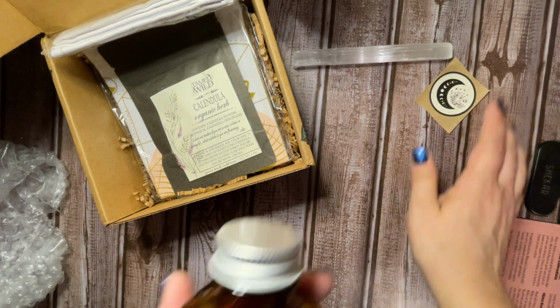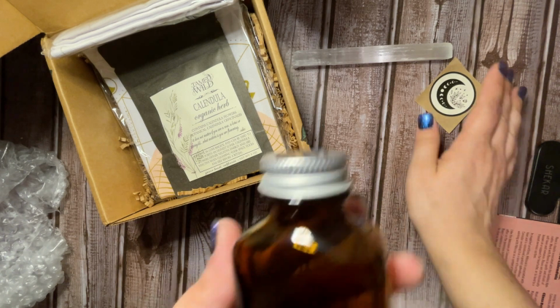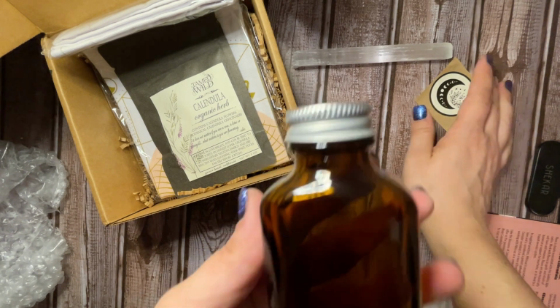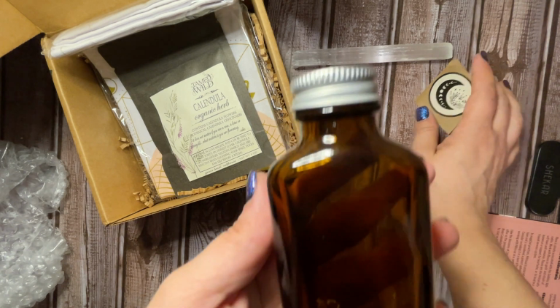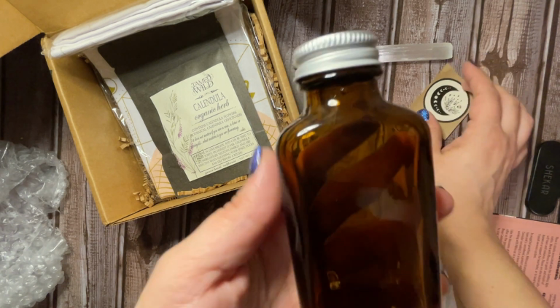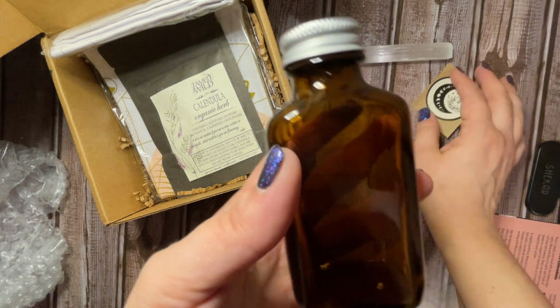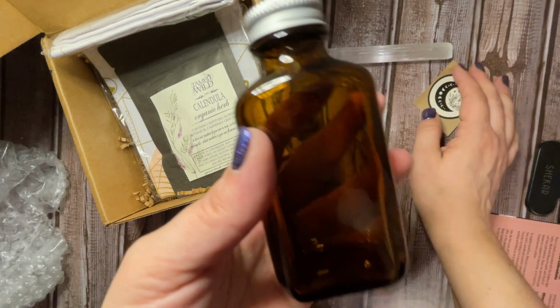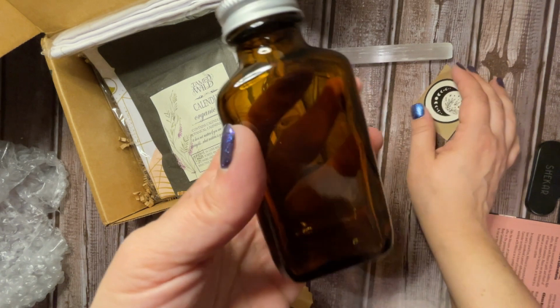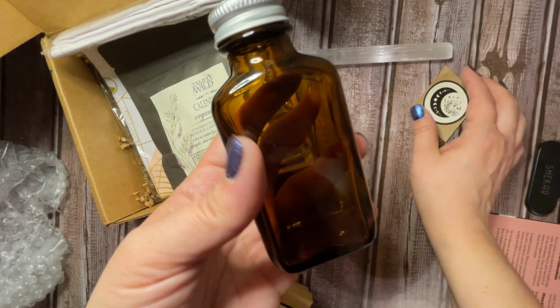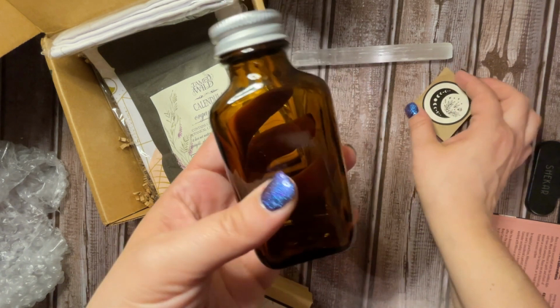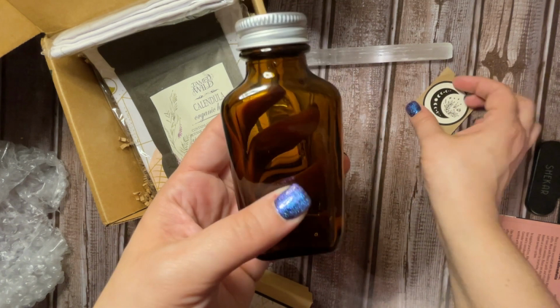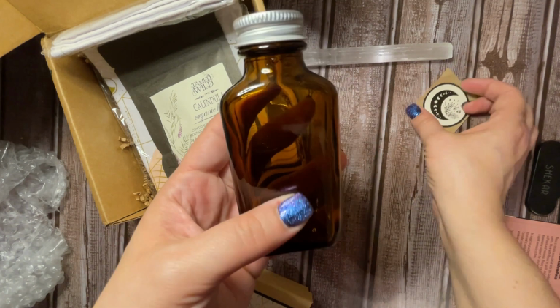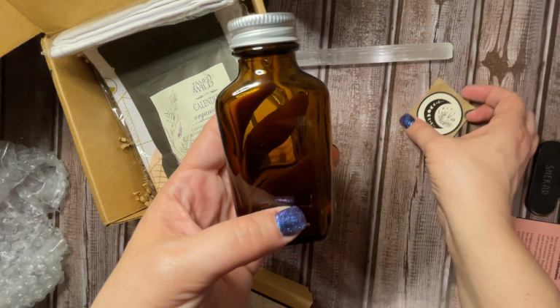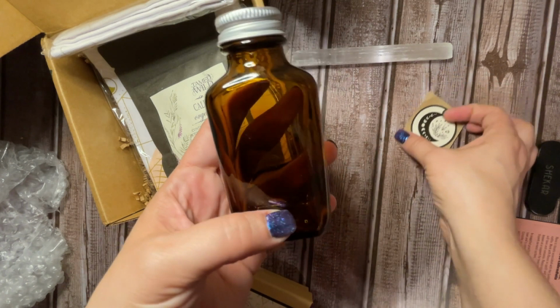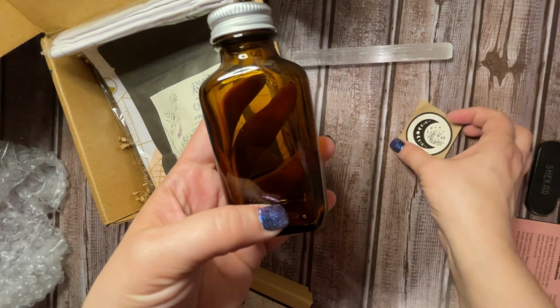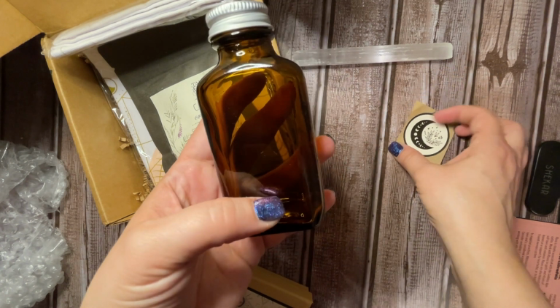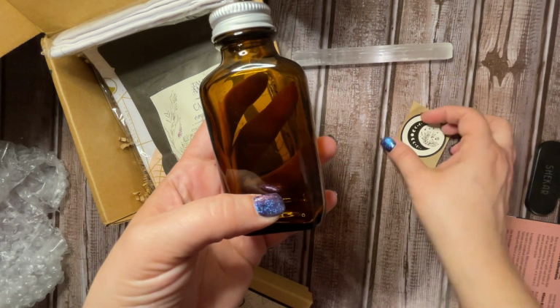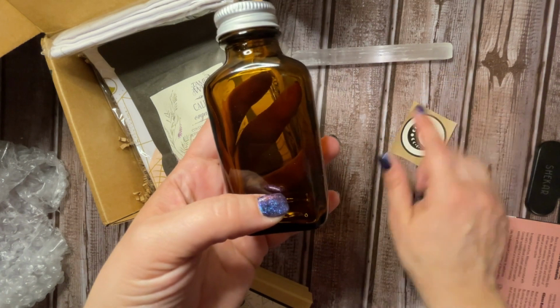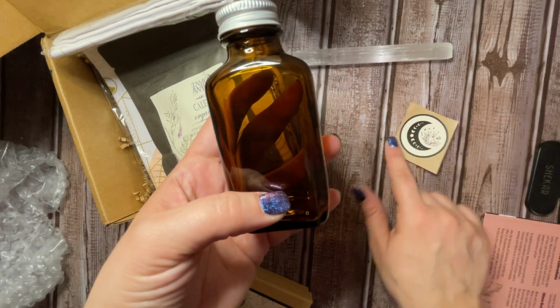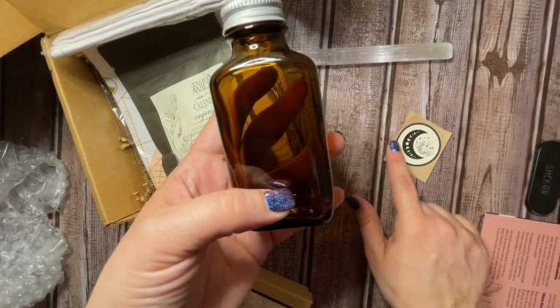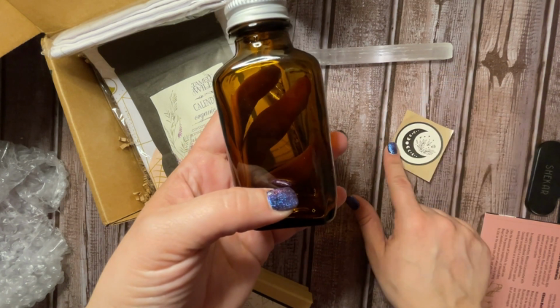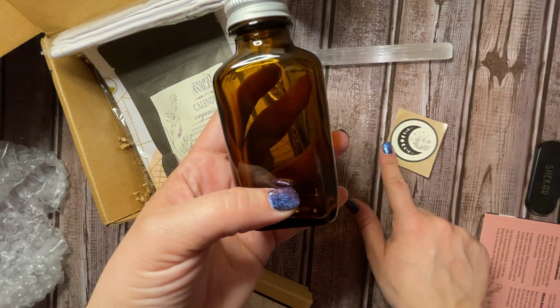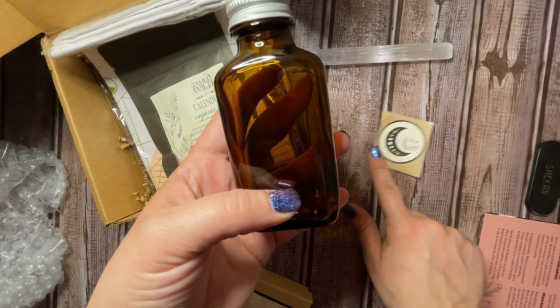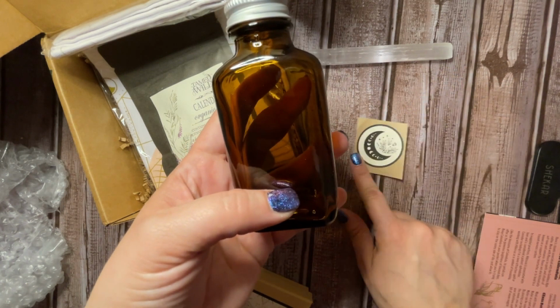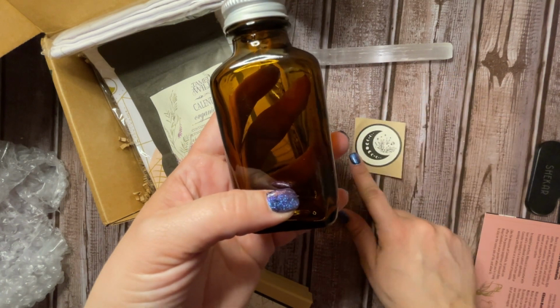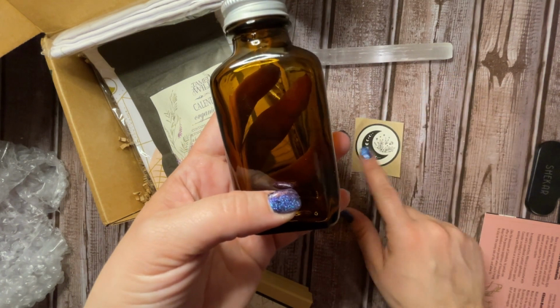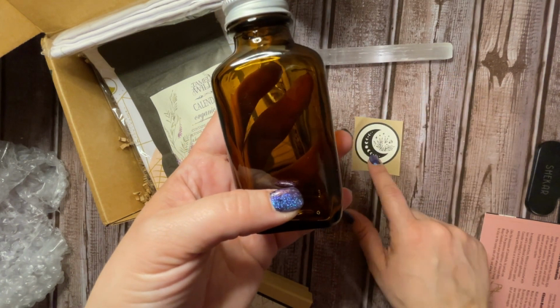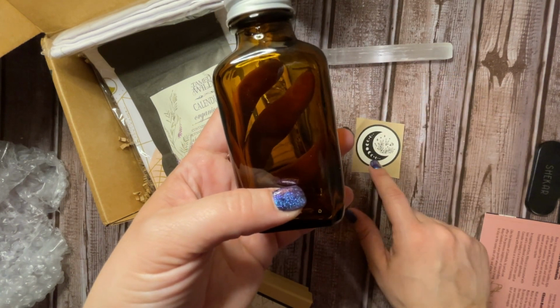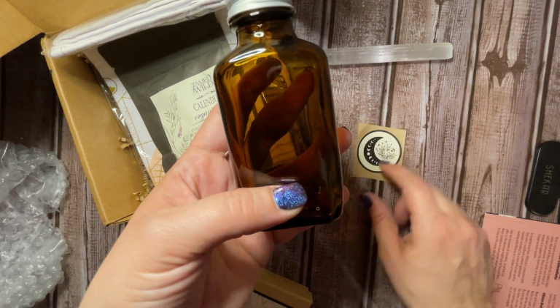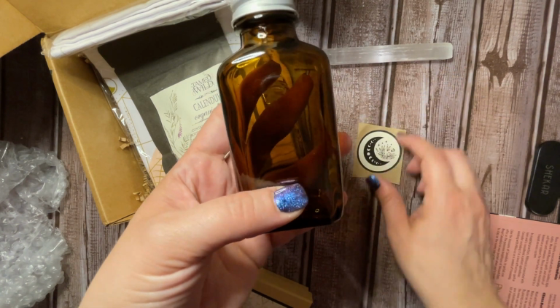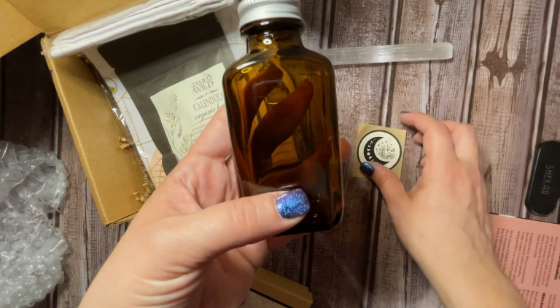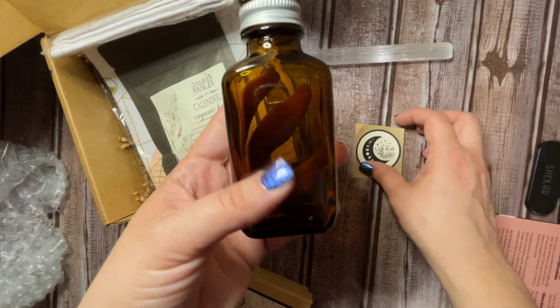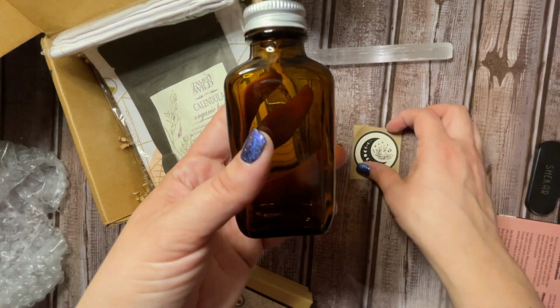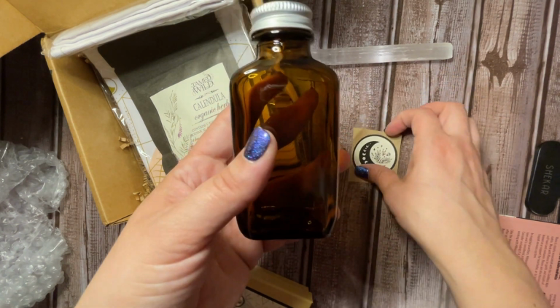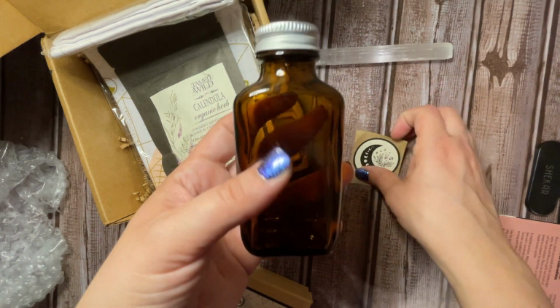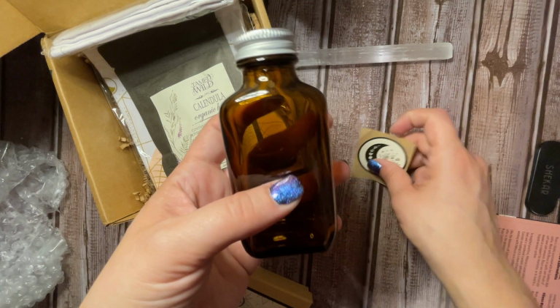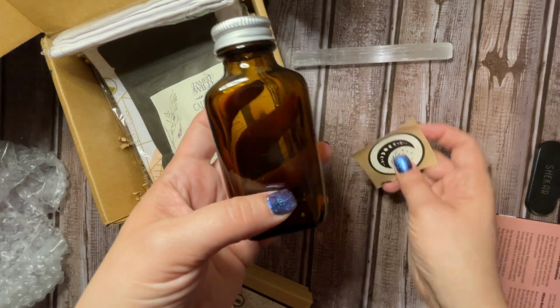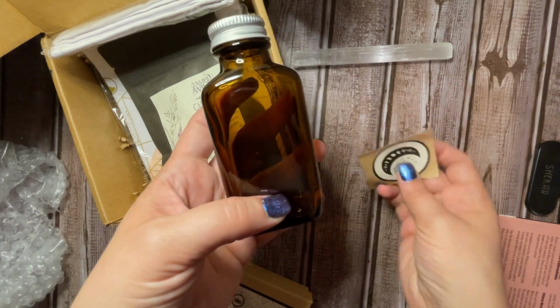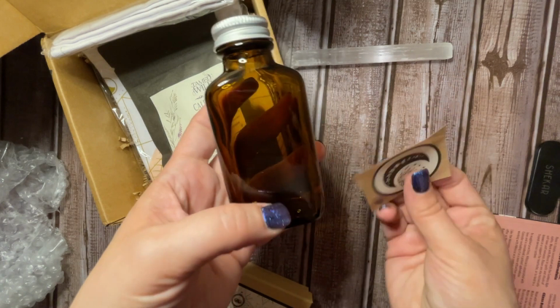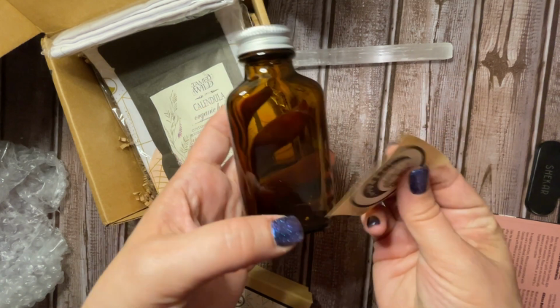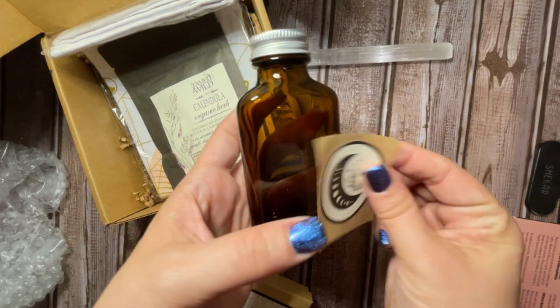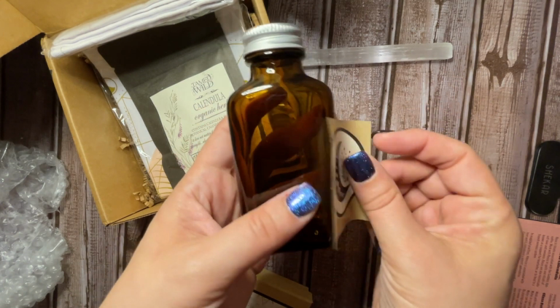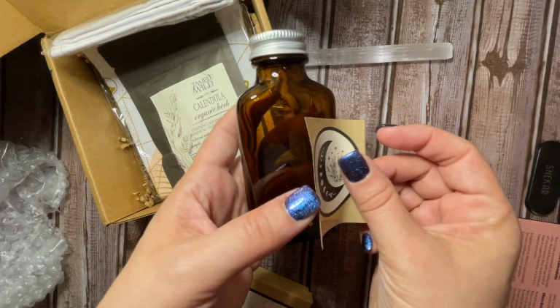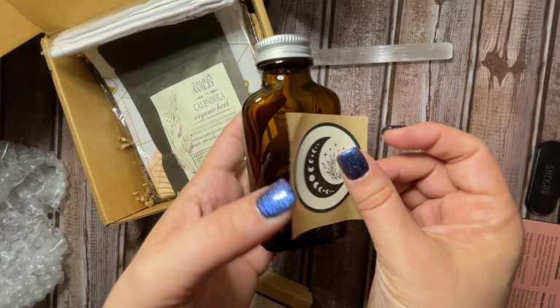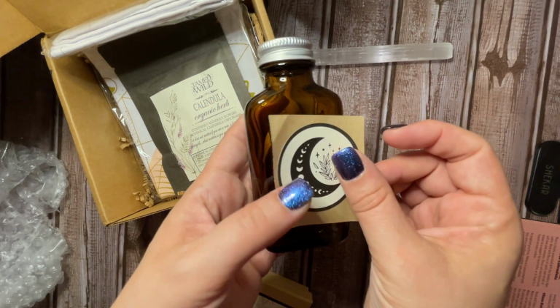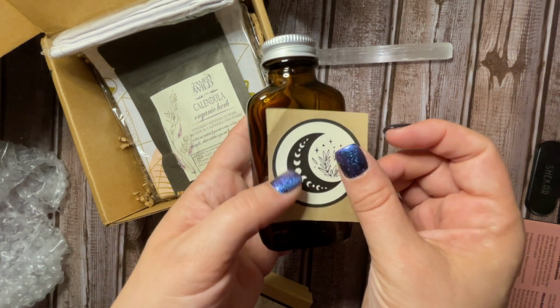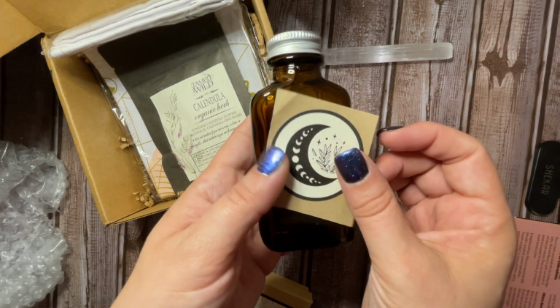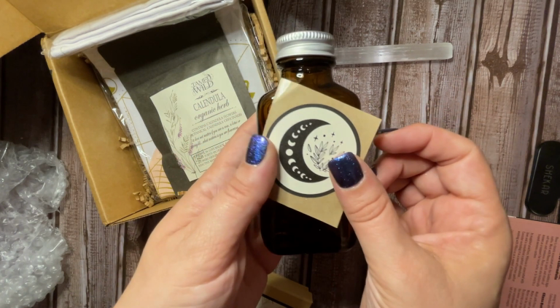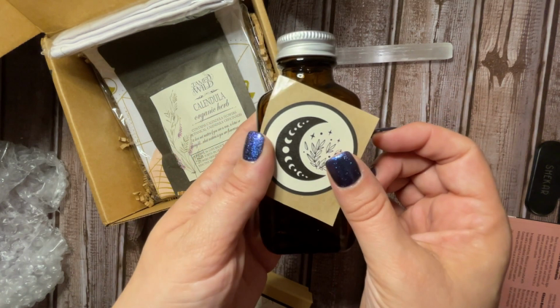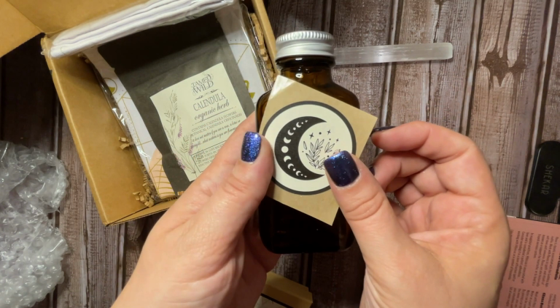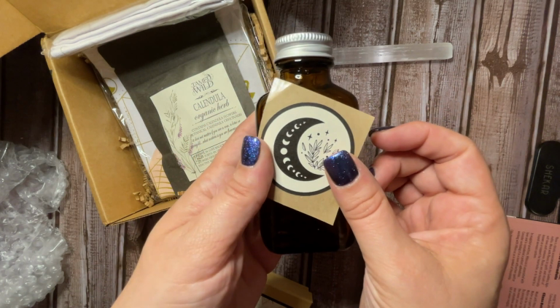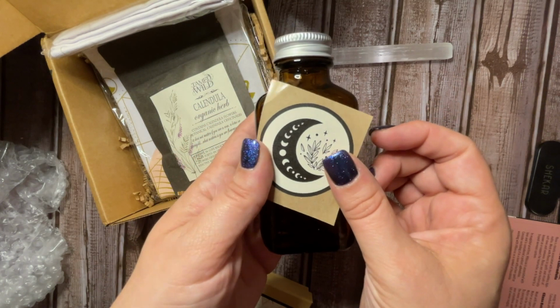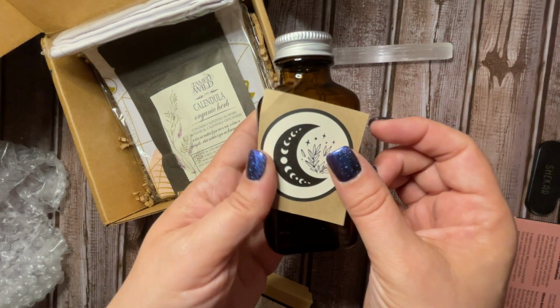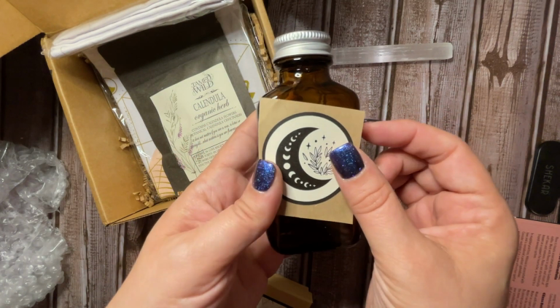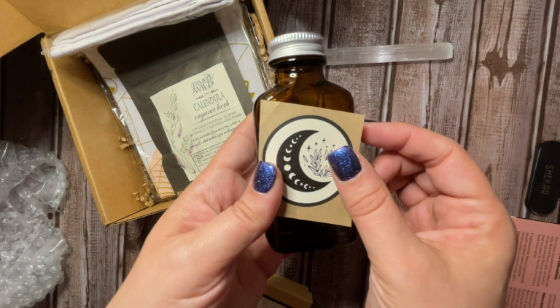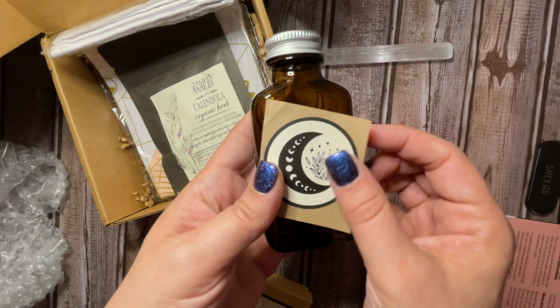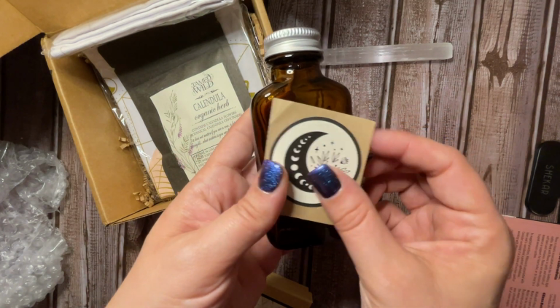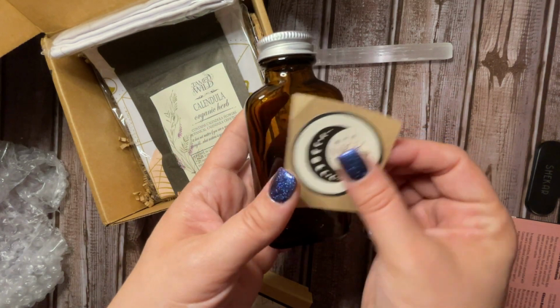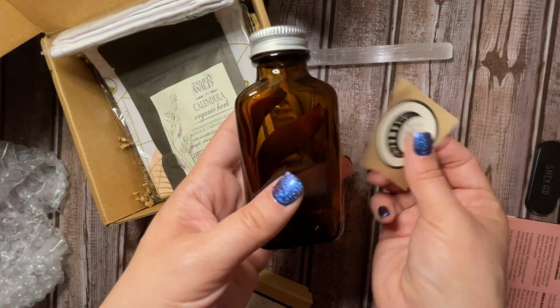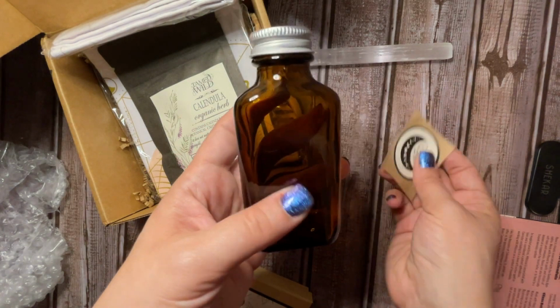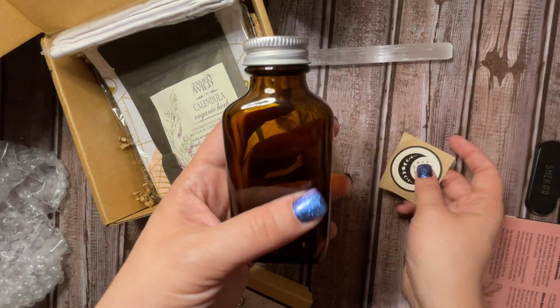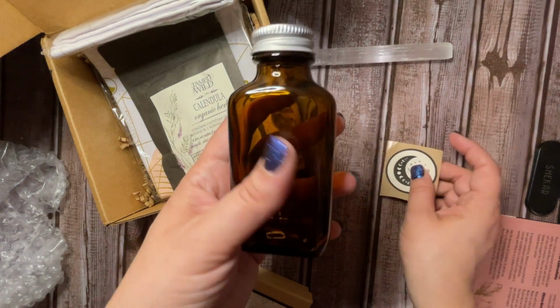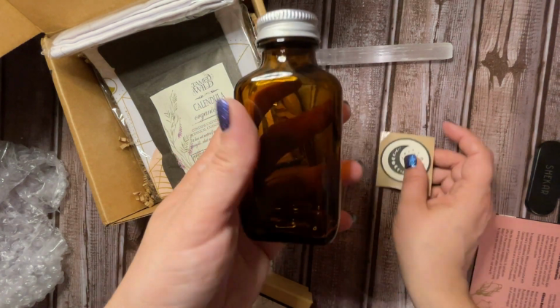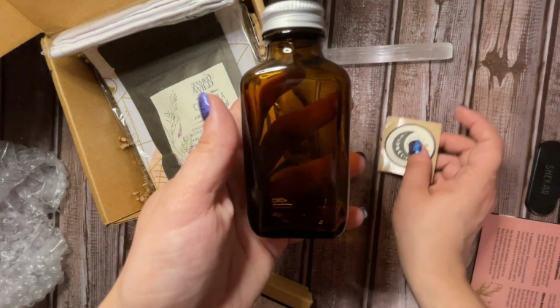They wanted this to be like a moon water setup, so that's why we have the little moon sticker for it. So that'll go on the bottle here.